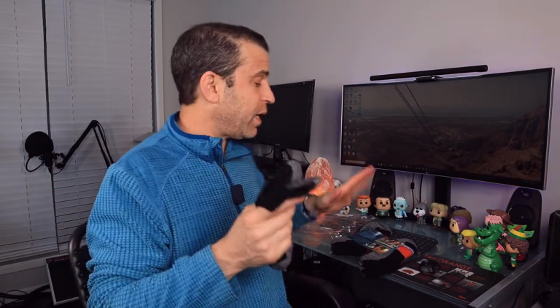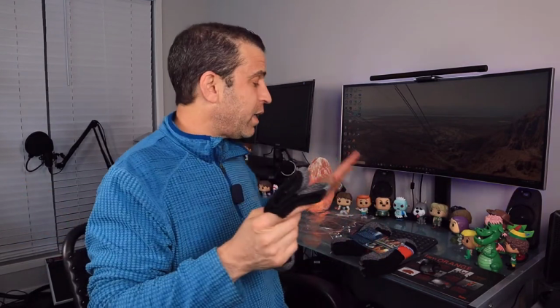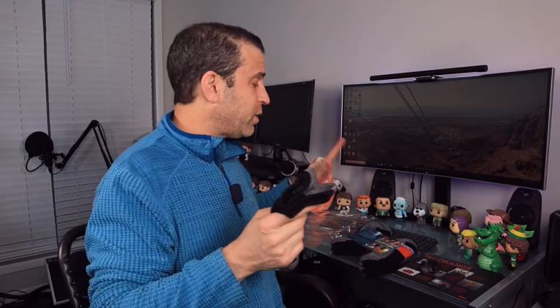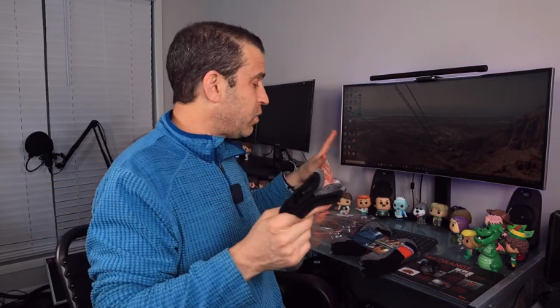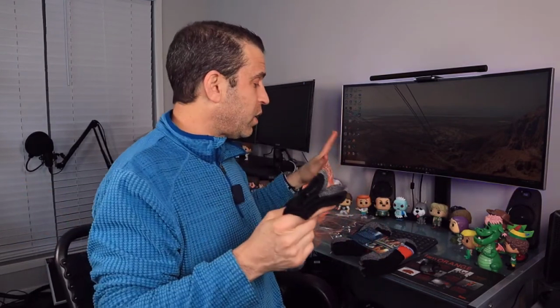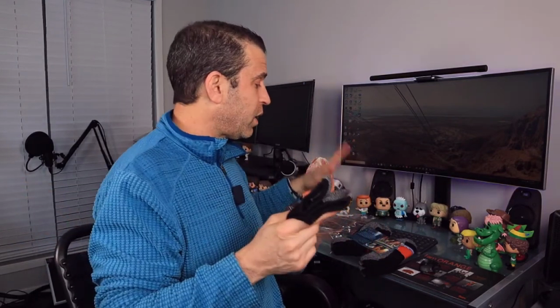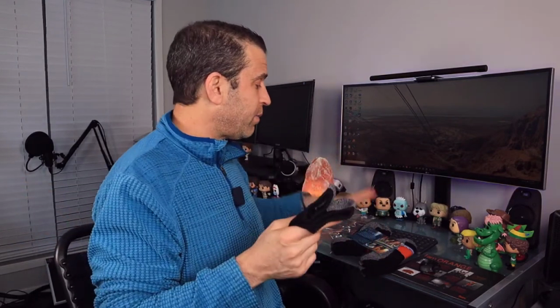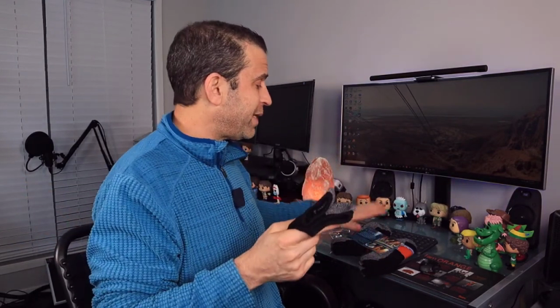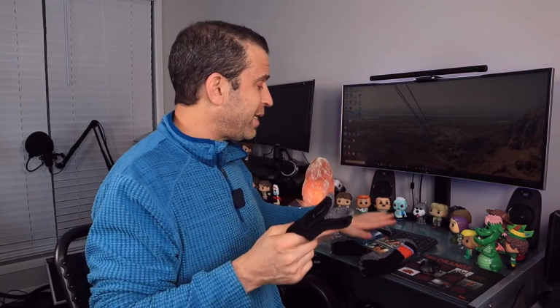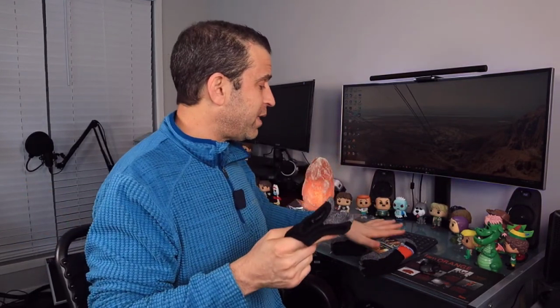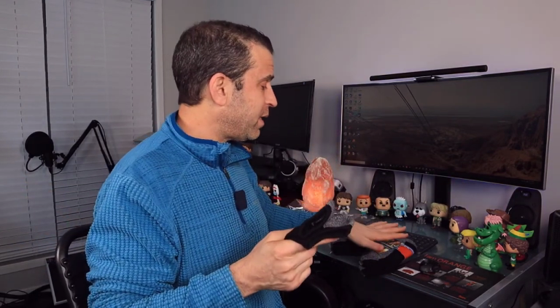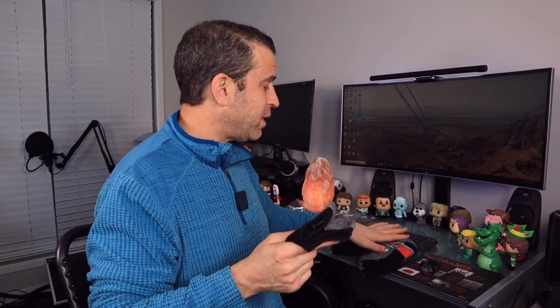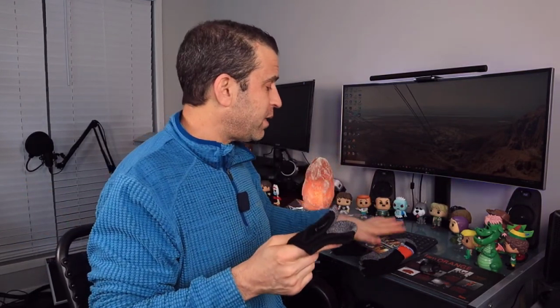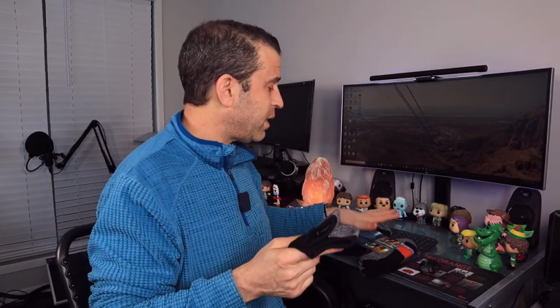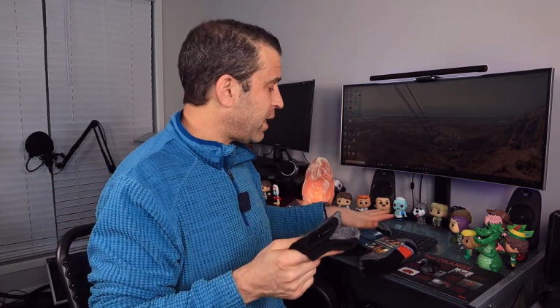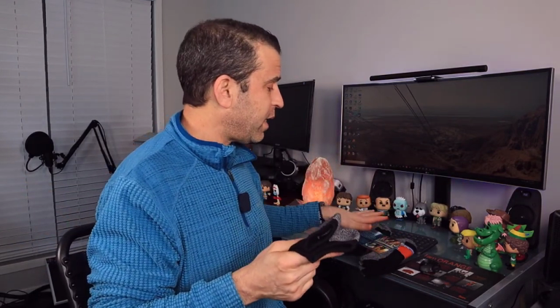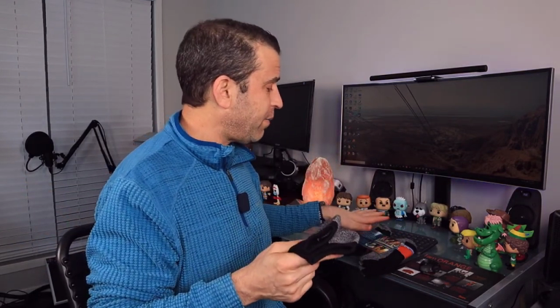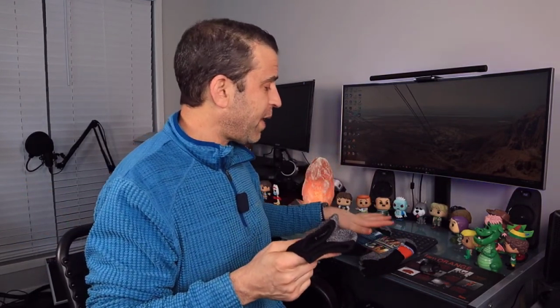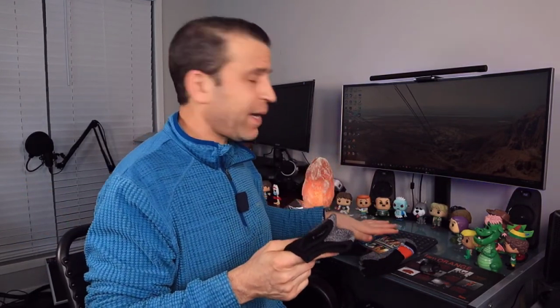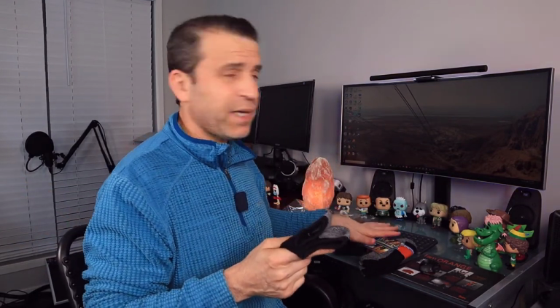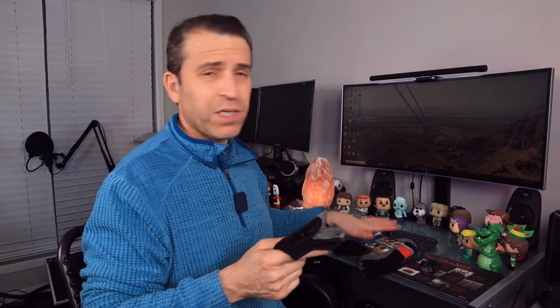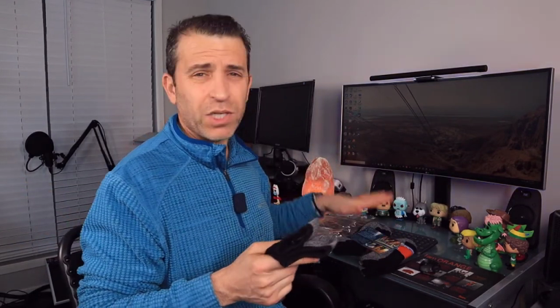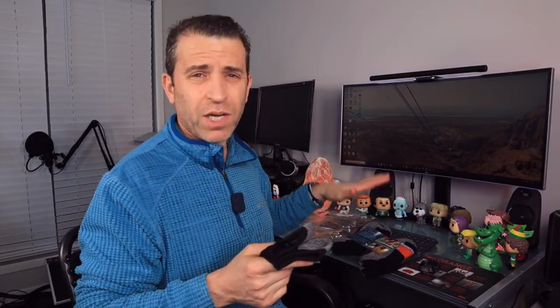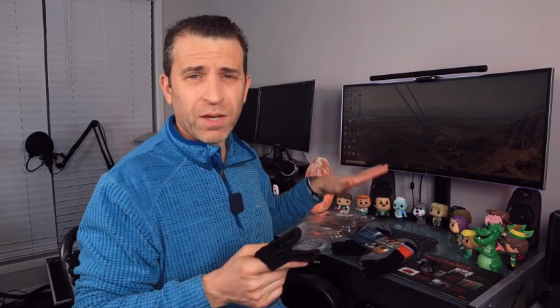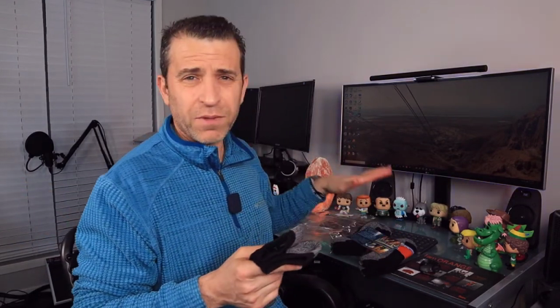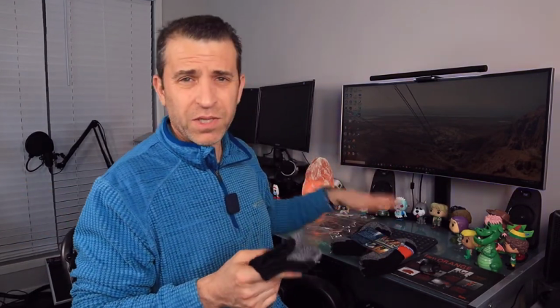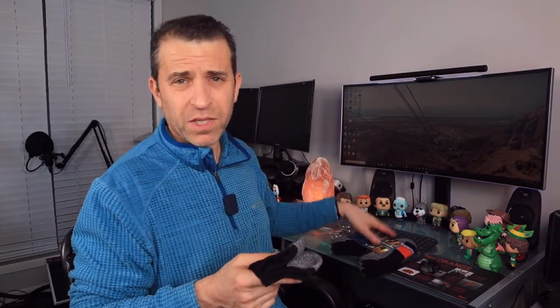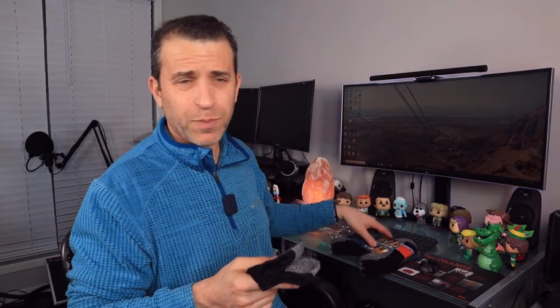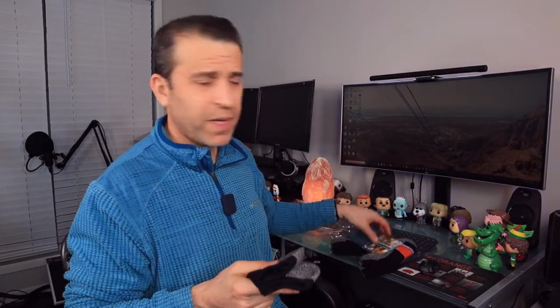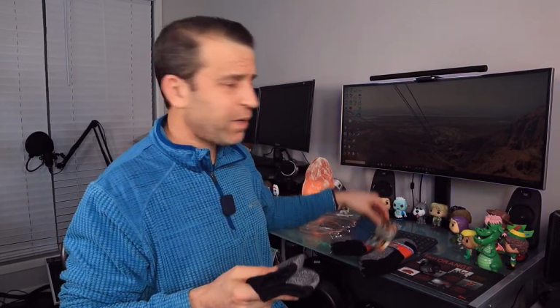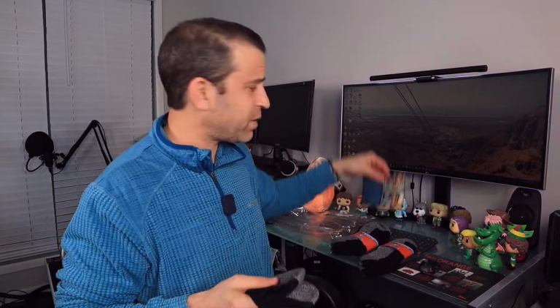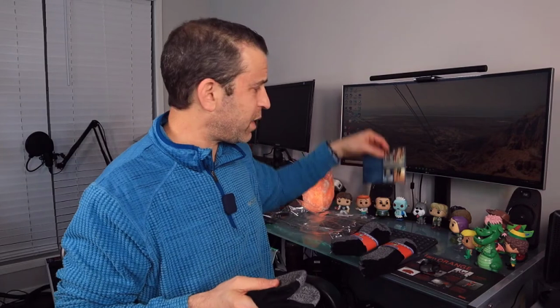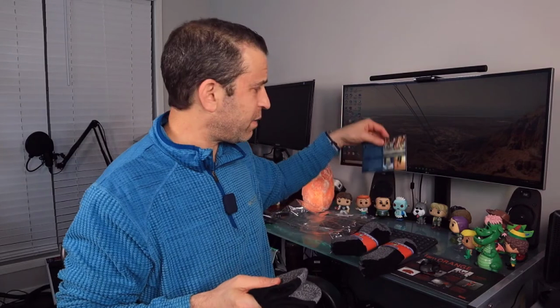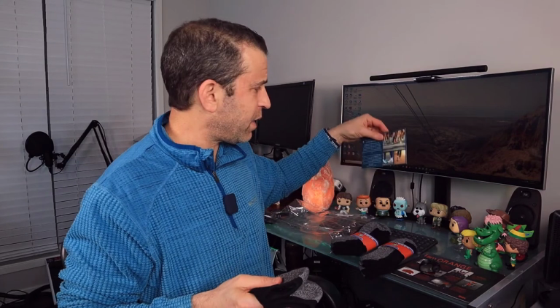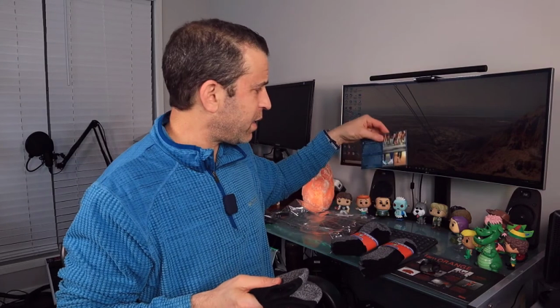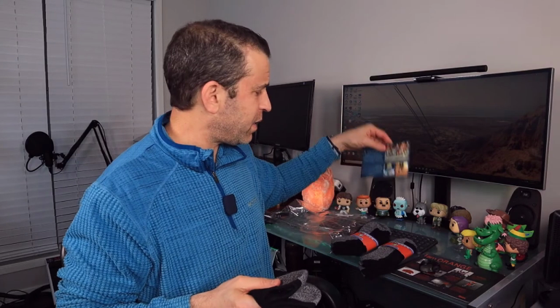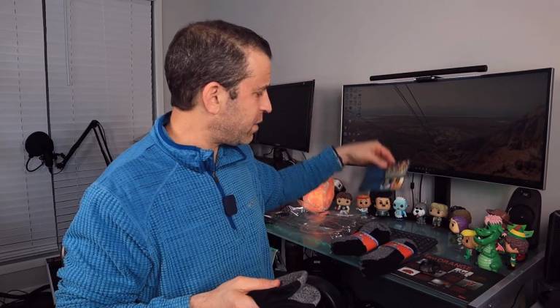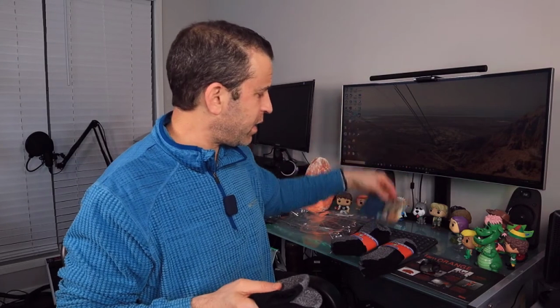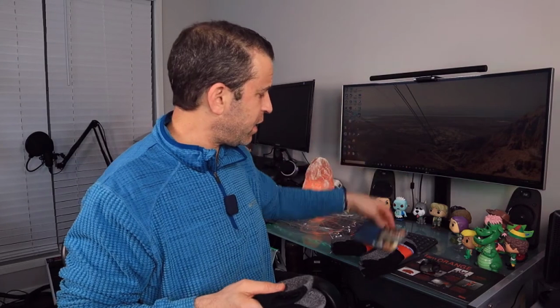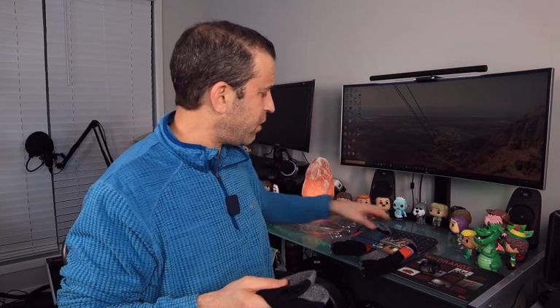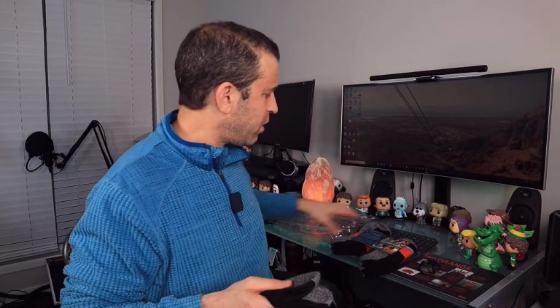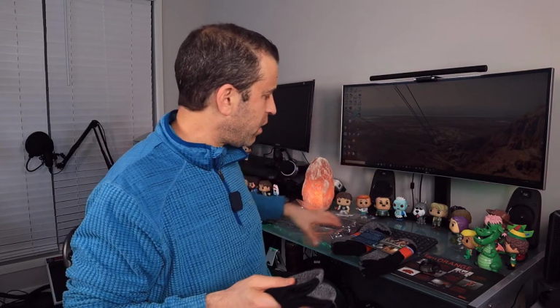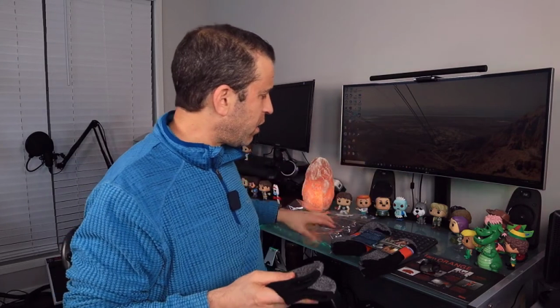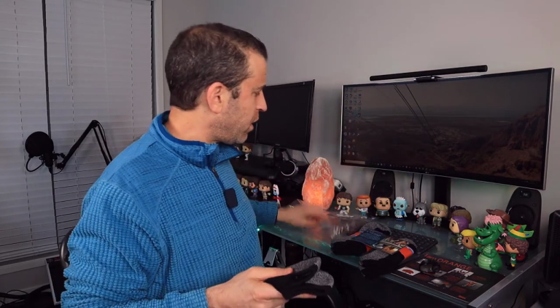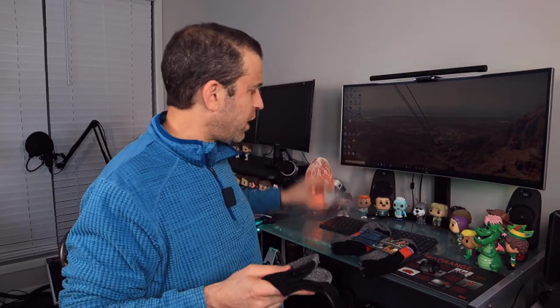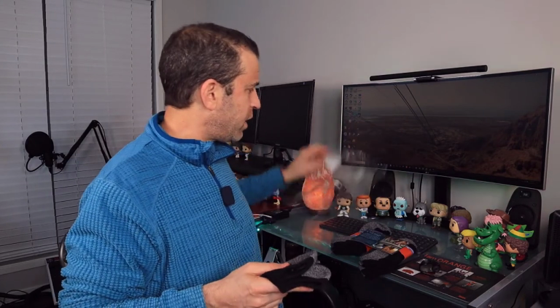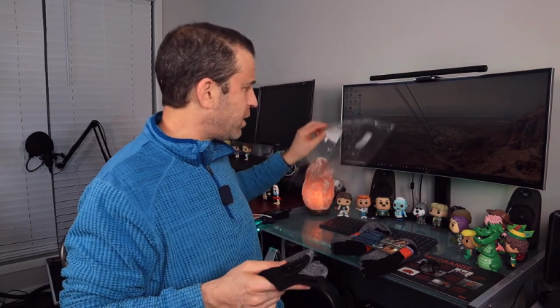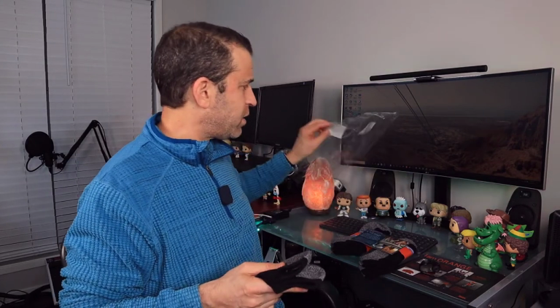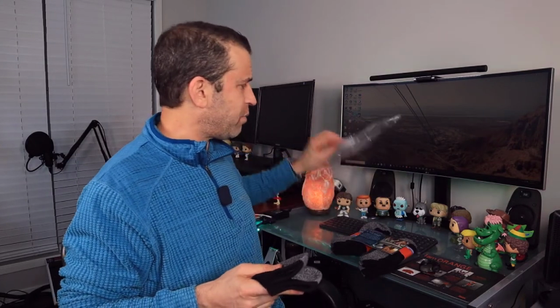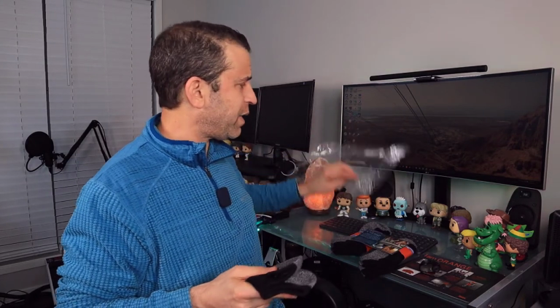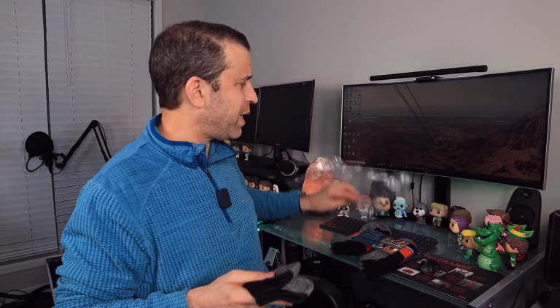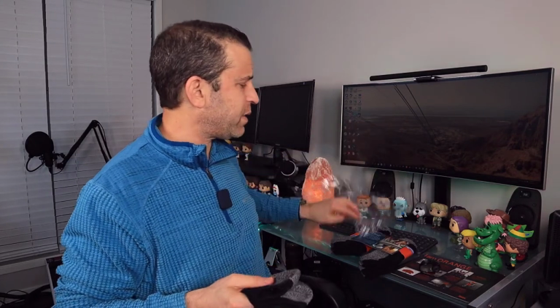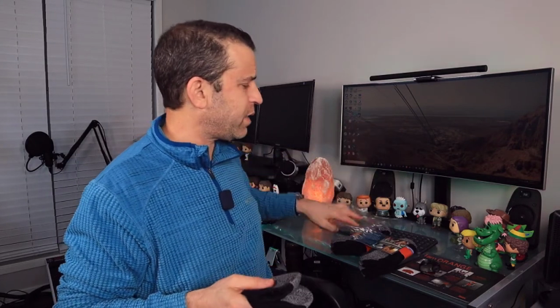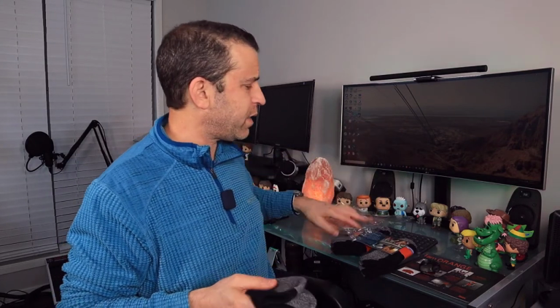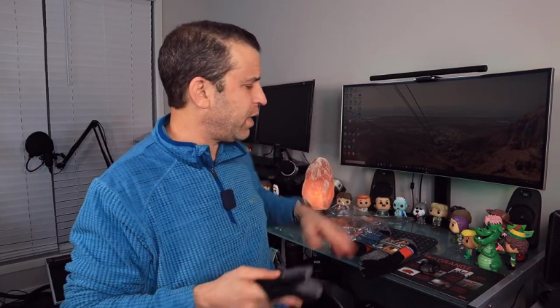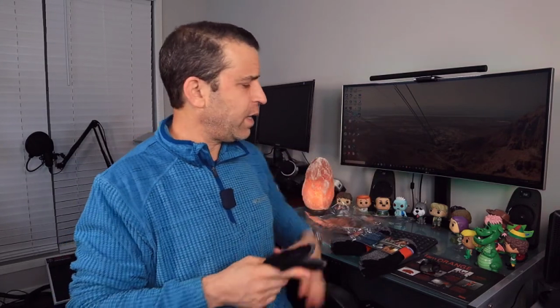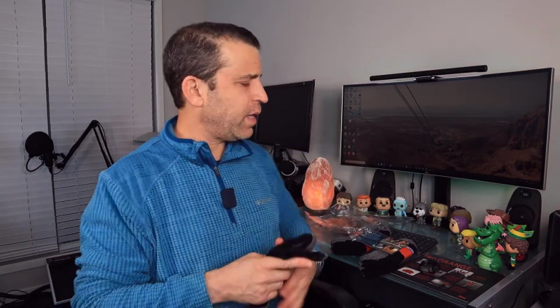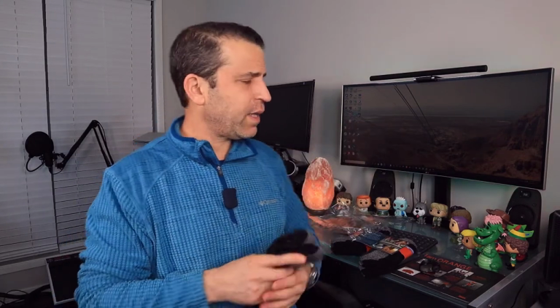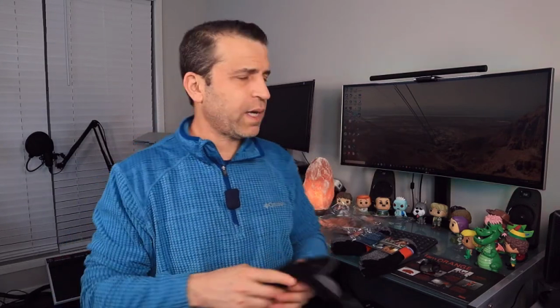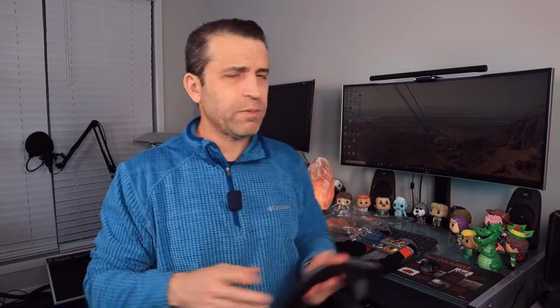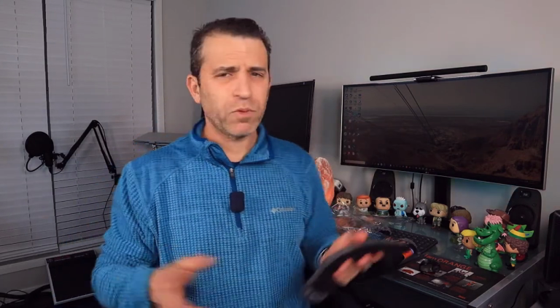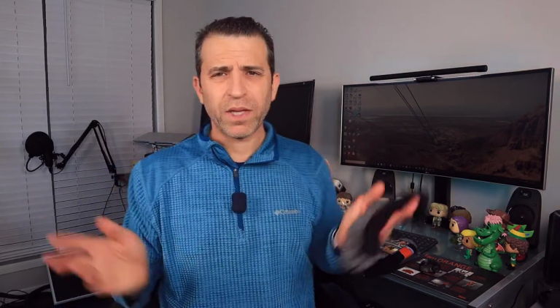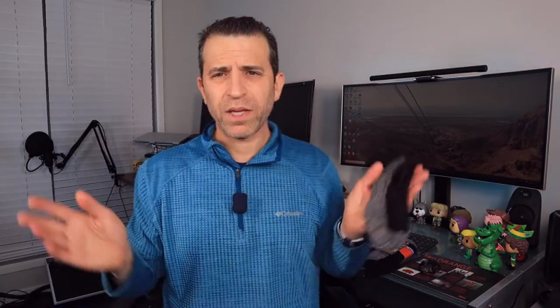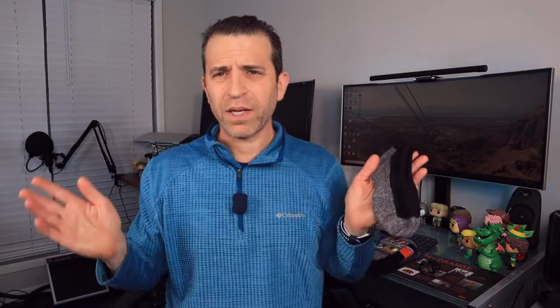They do come in a package of six pairs. They've got a nice thank you card and plastic packaging that comes with it.